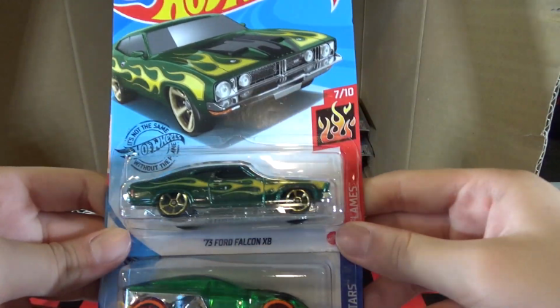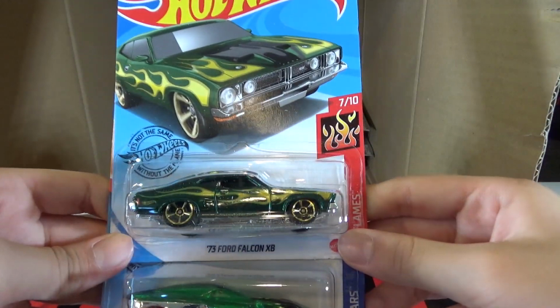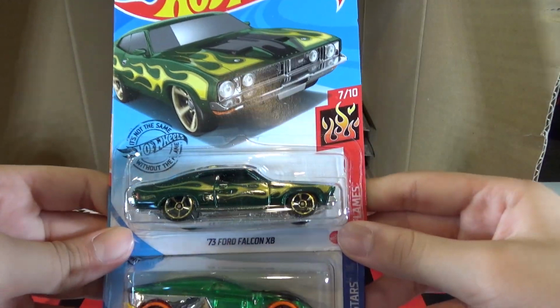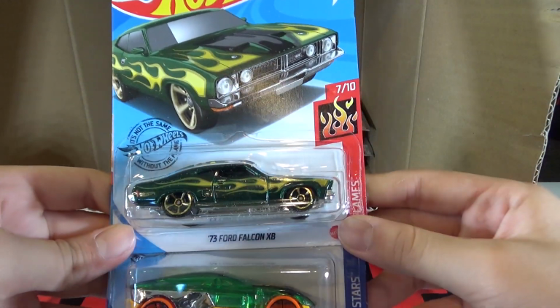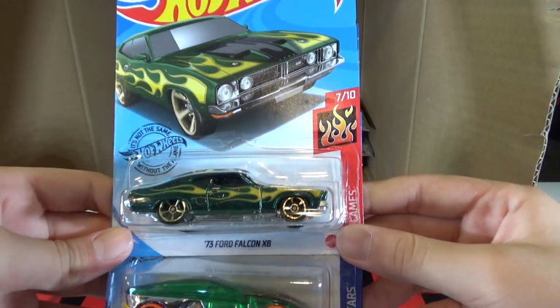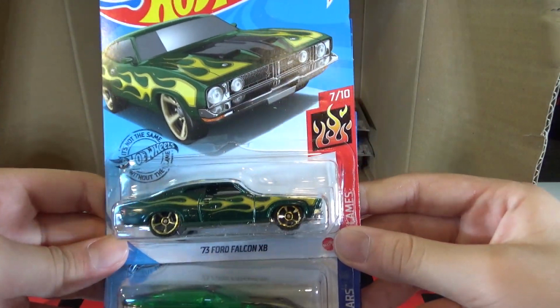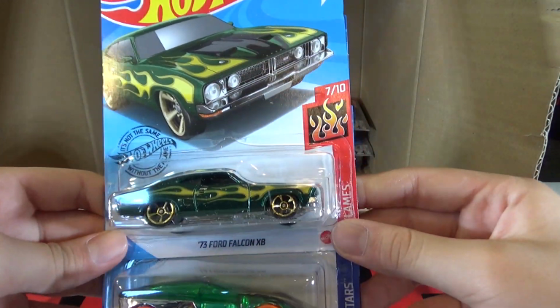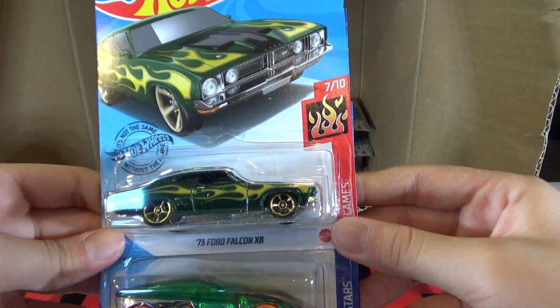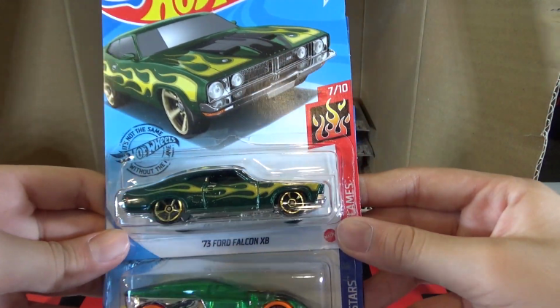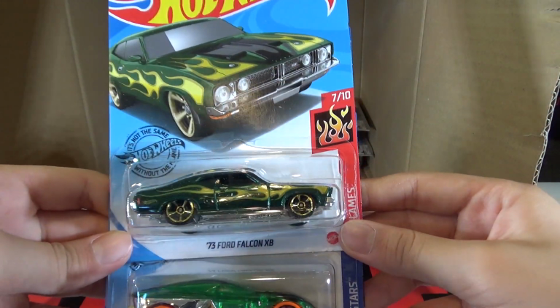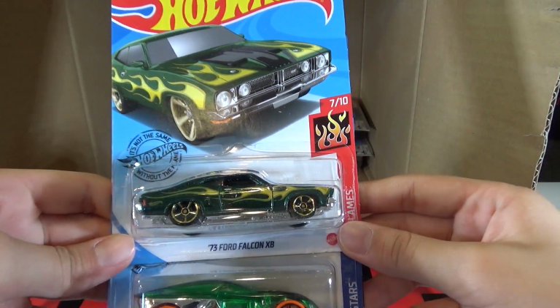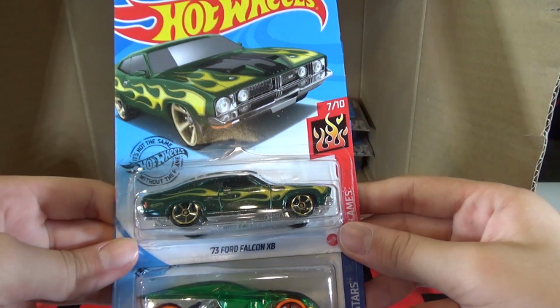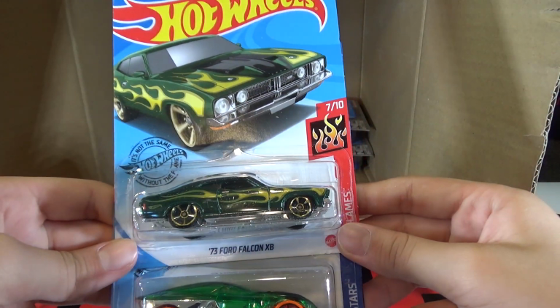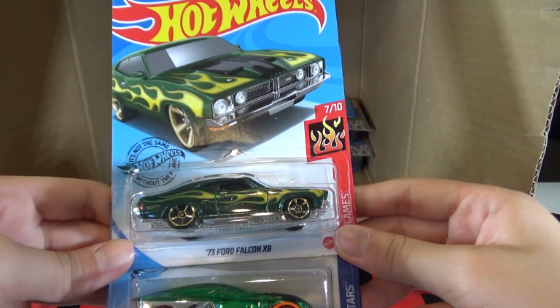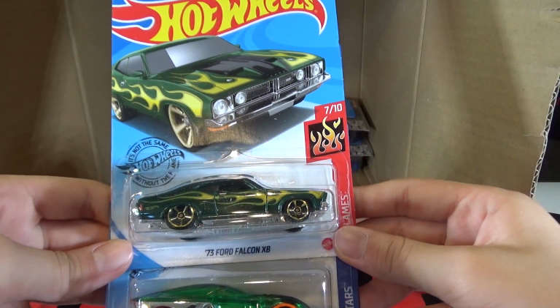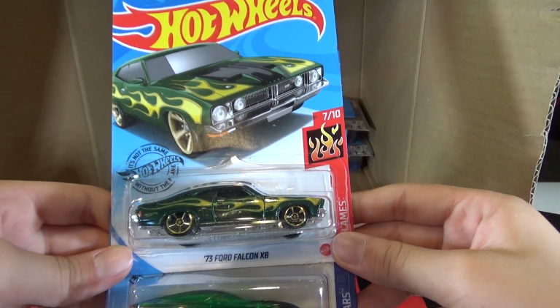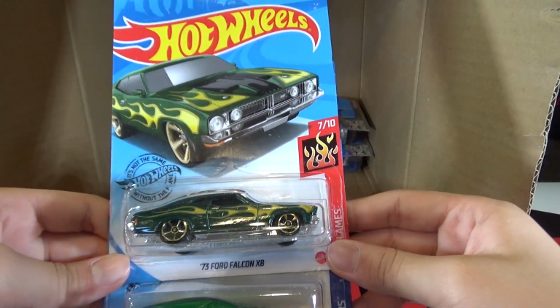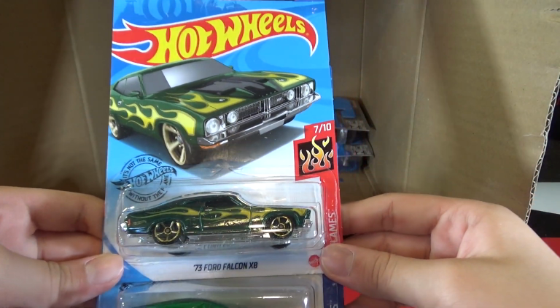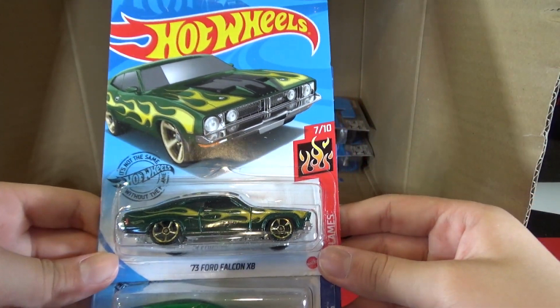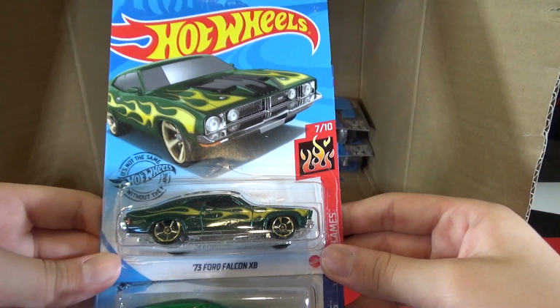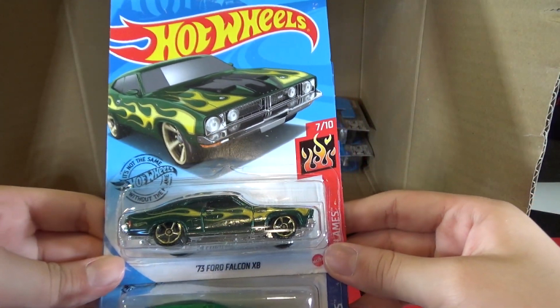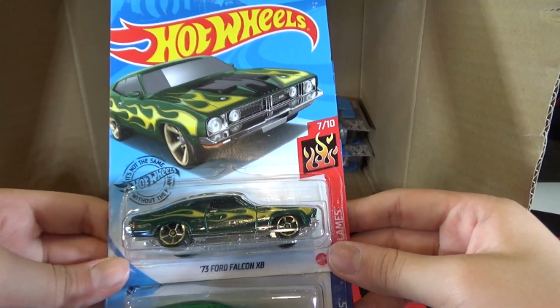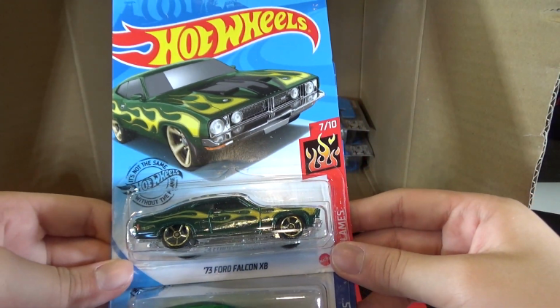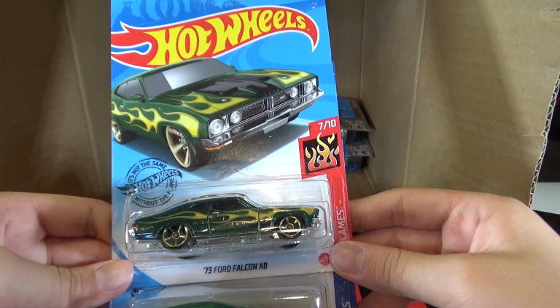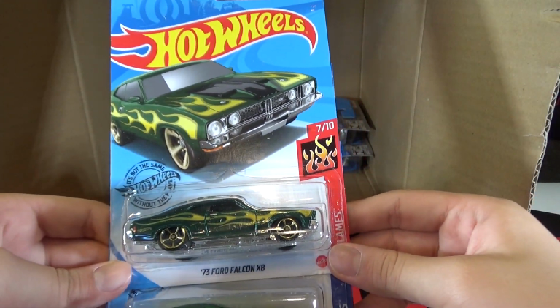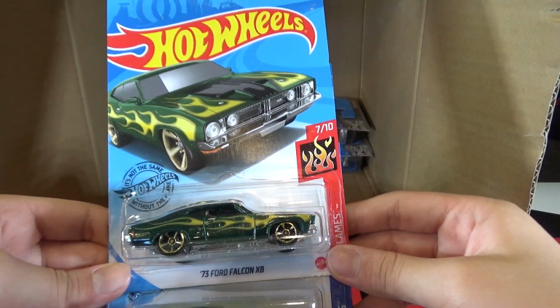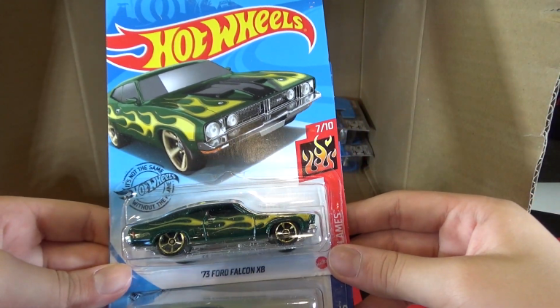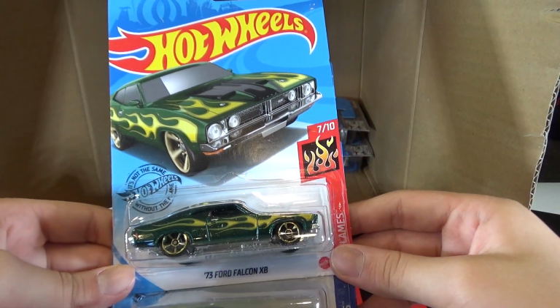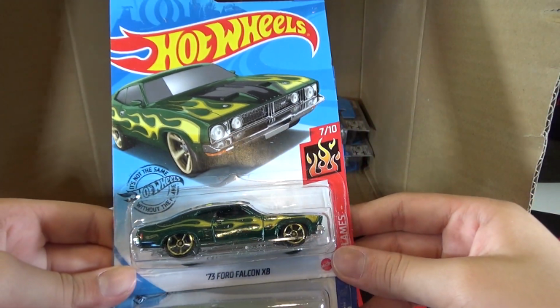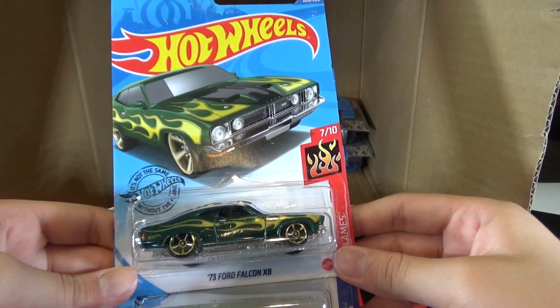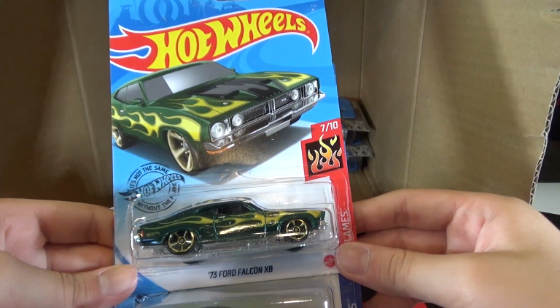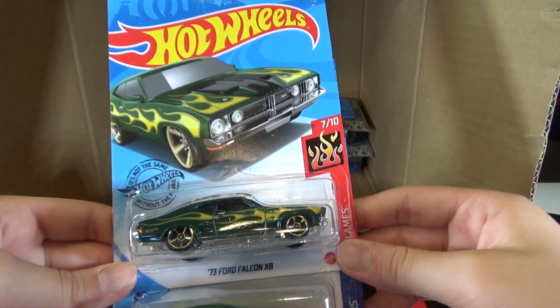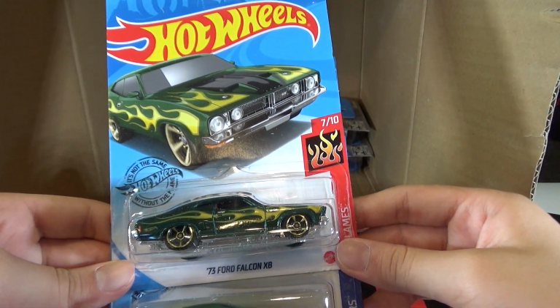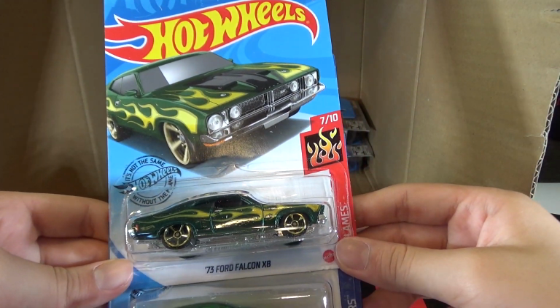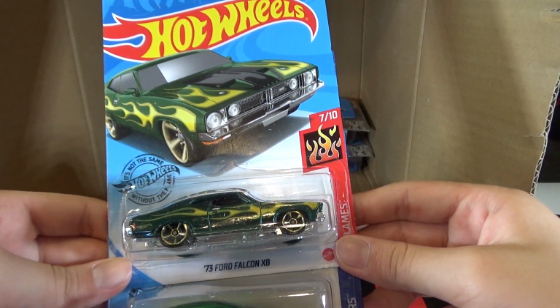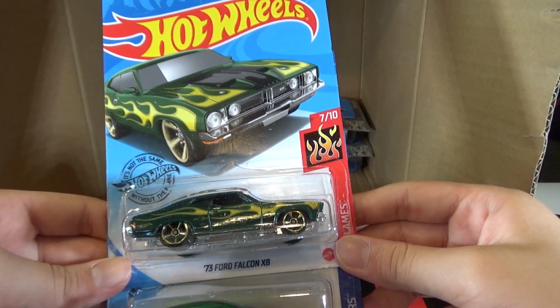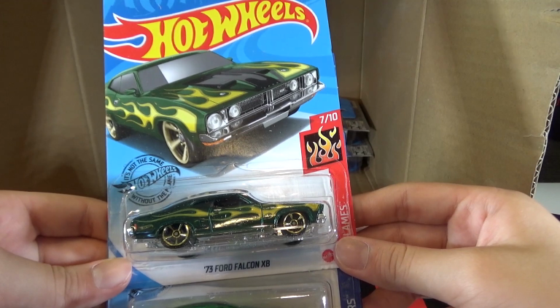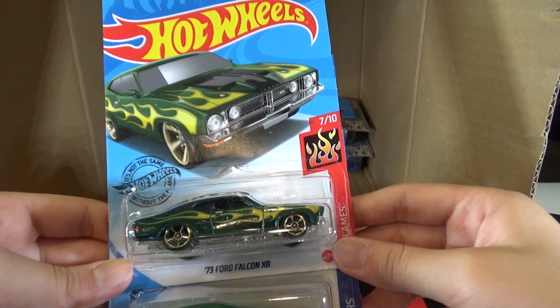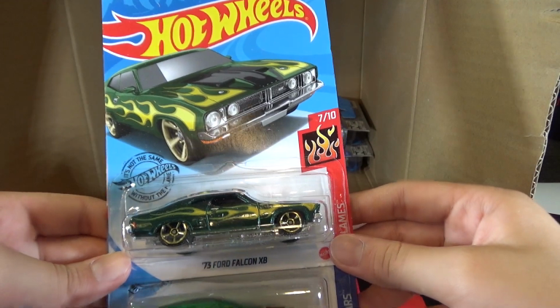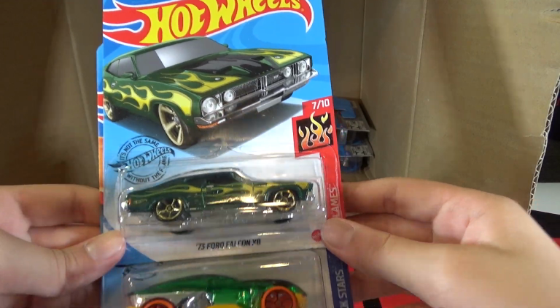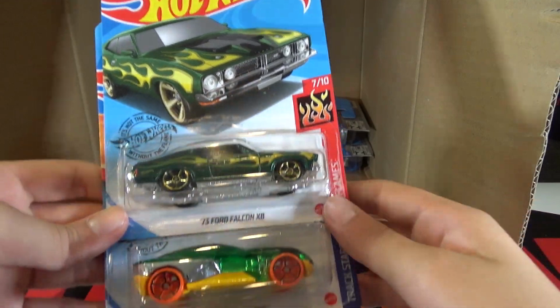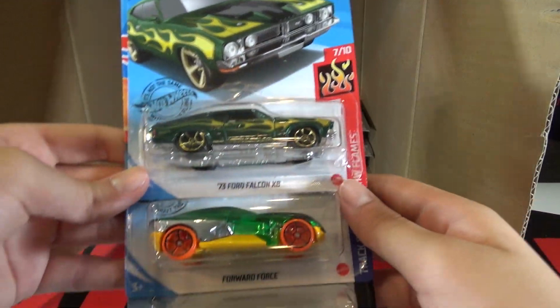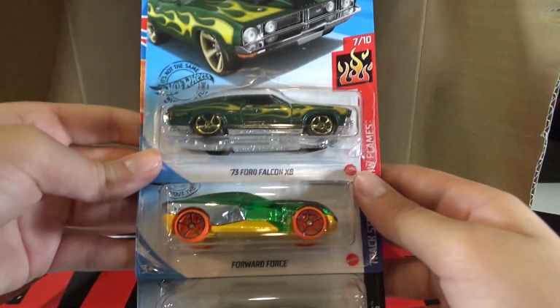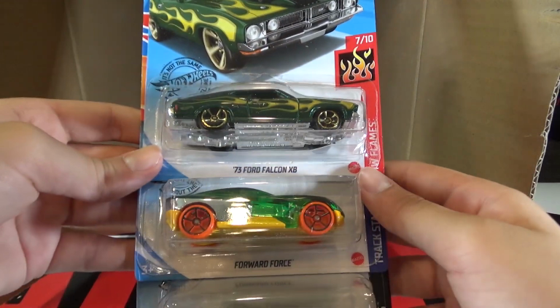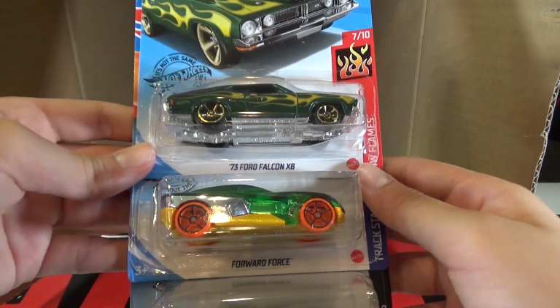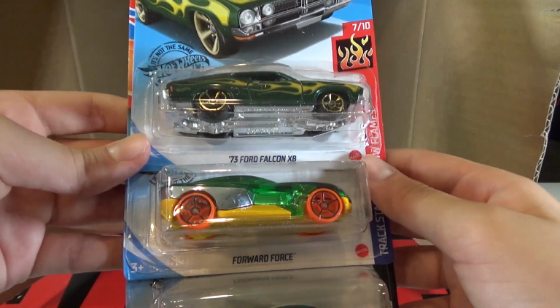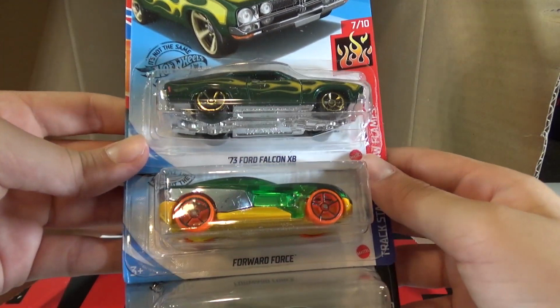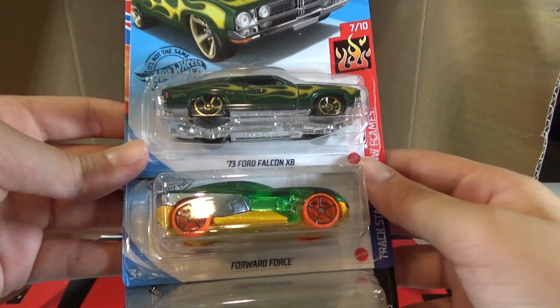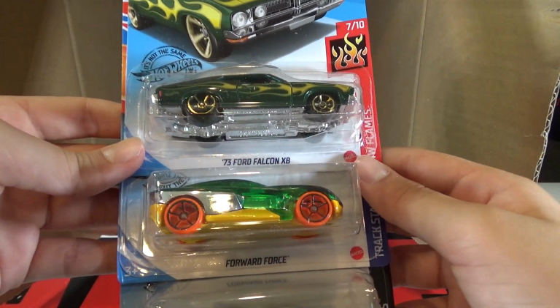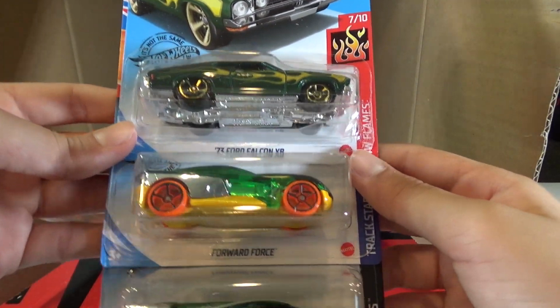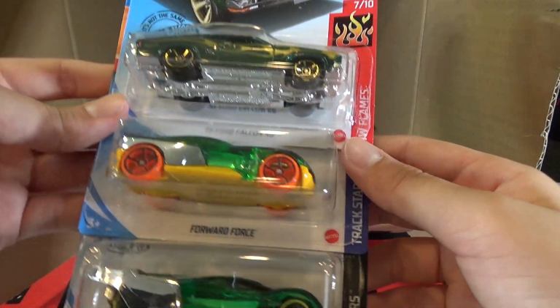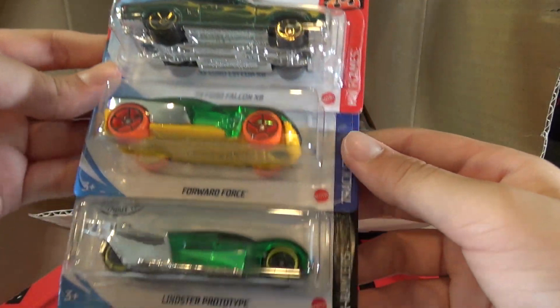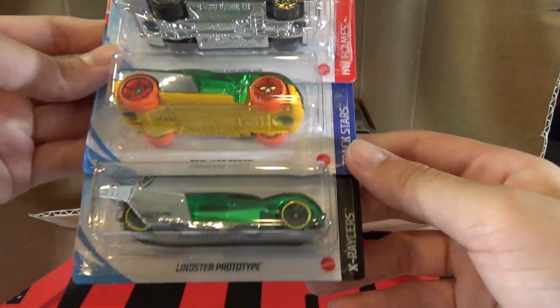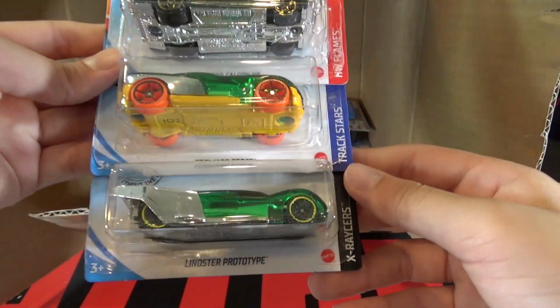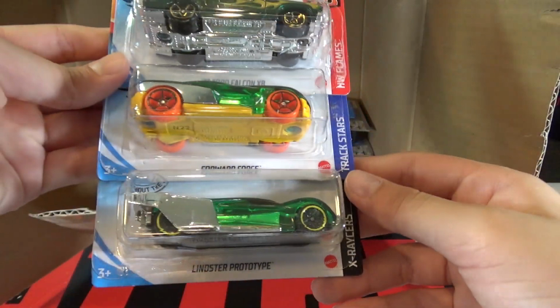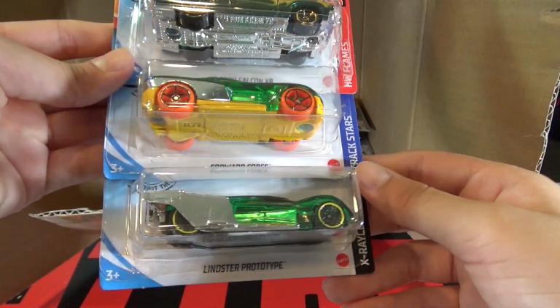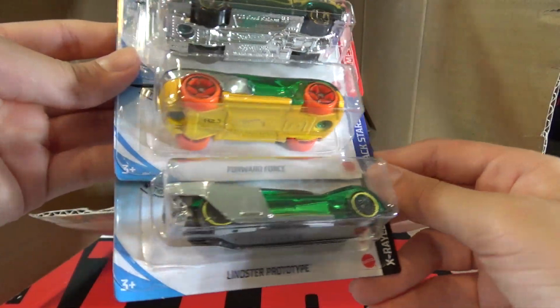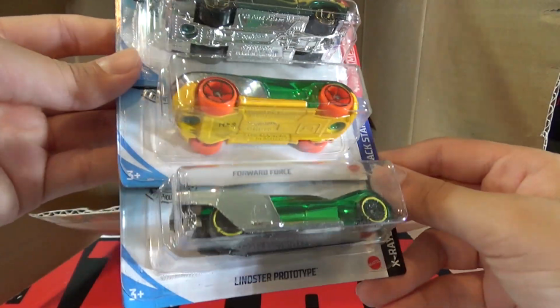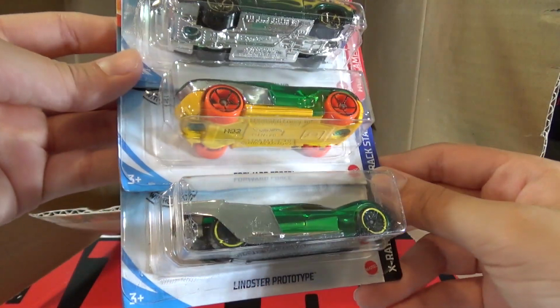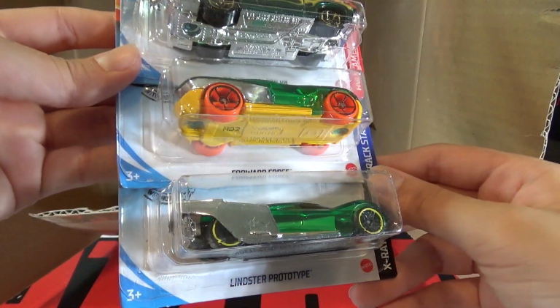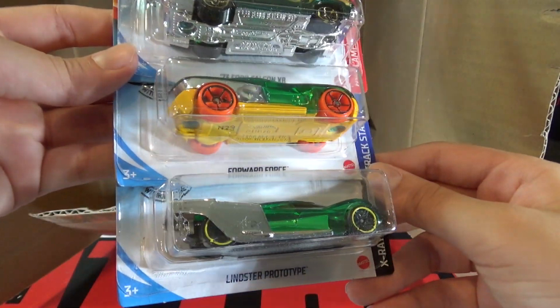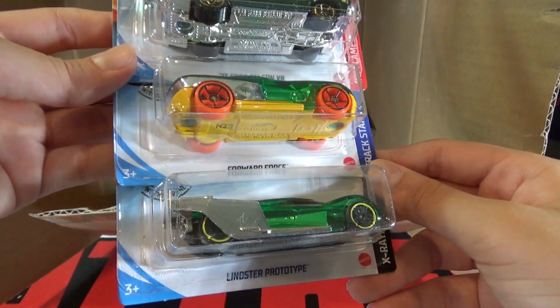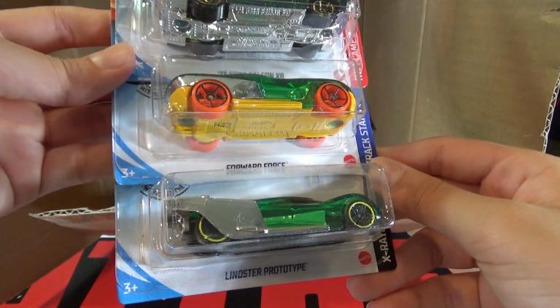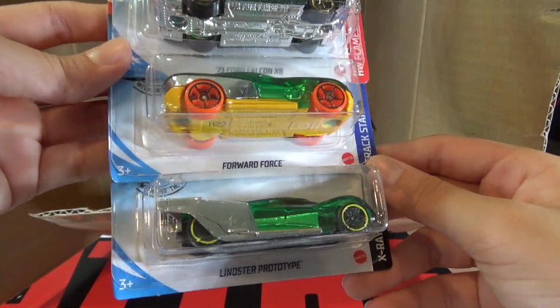Next cars are the 73 Ford Falcon XB, Ford Force, and the Lindster Prototype.